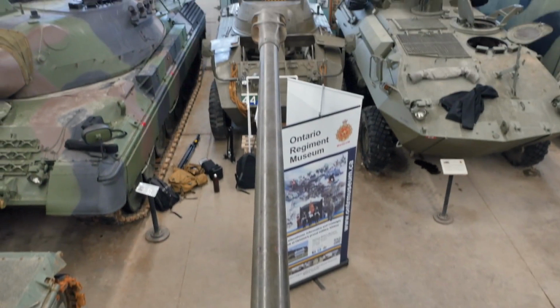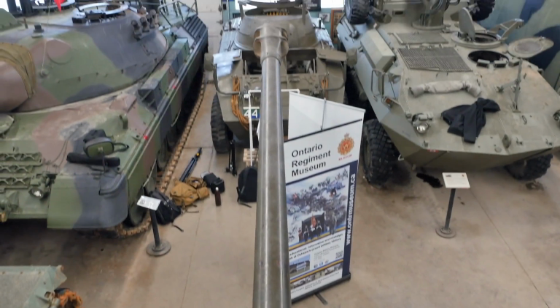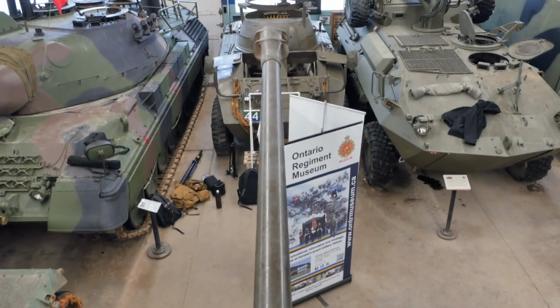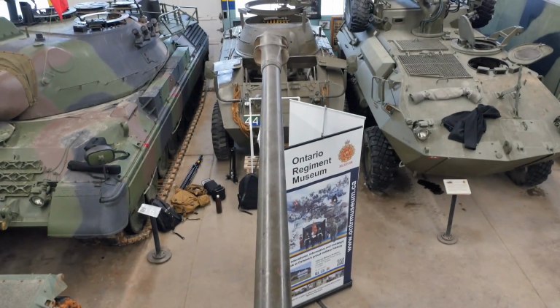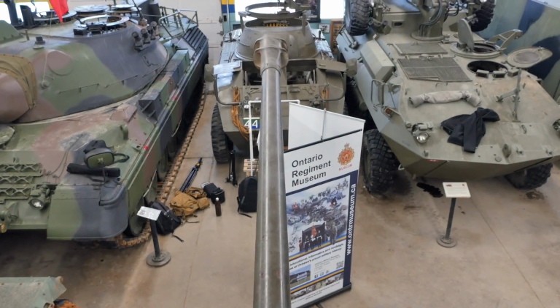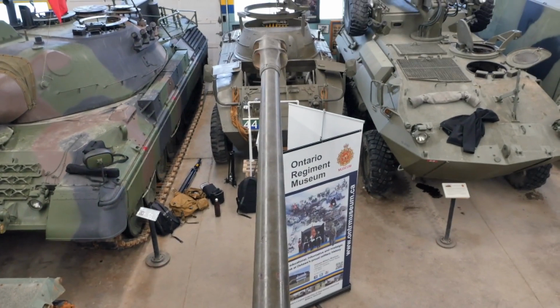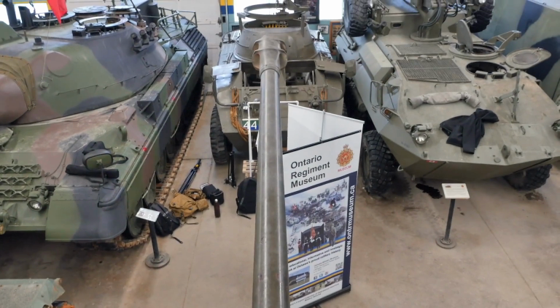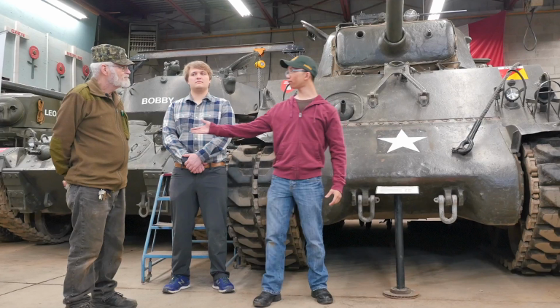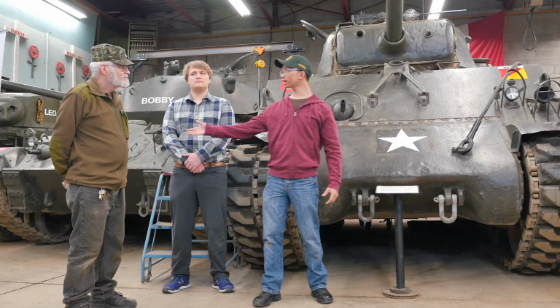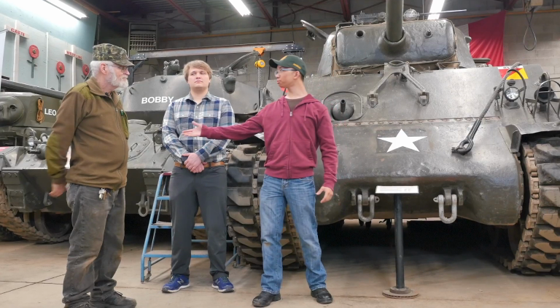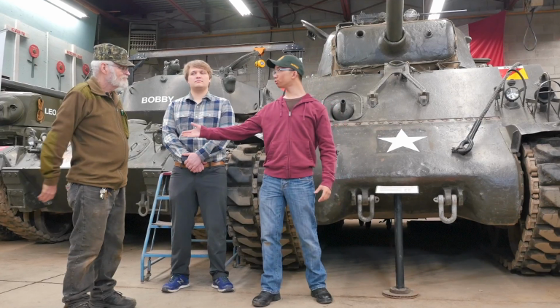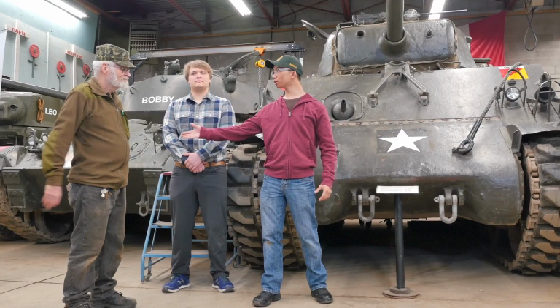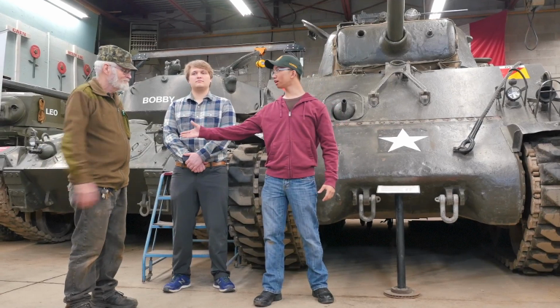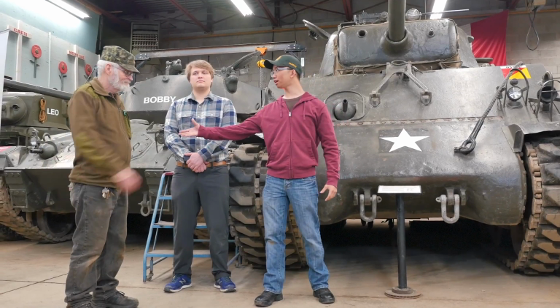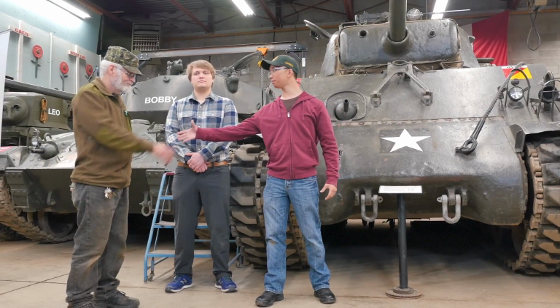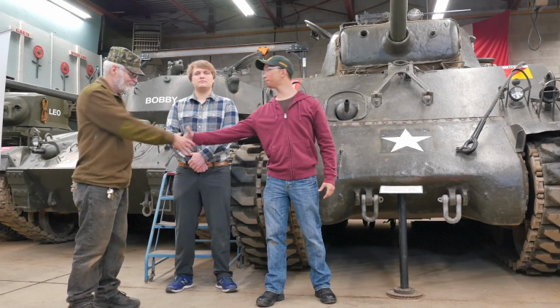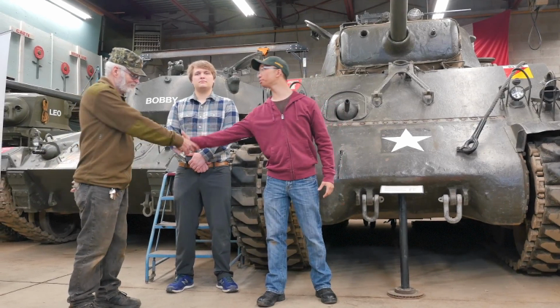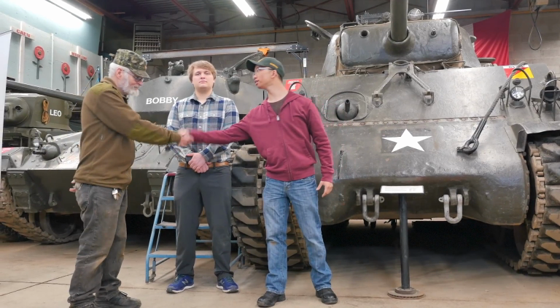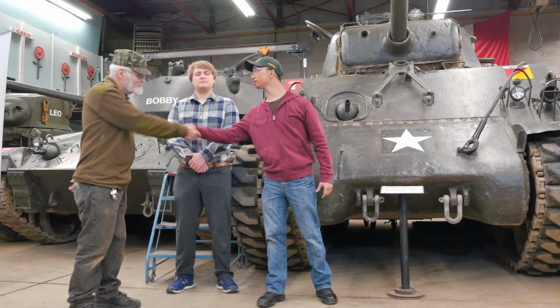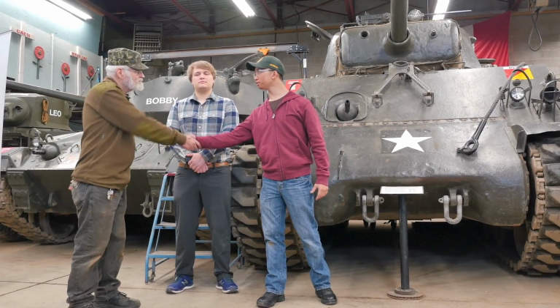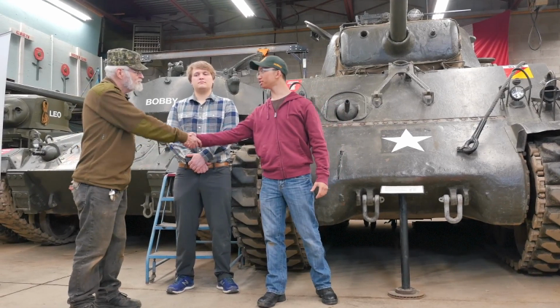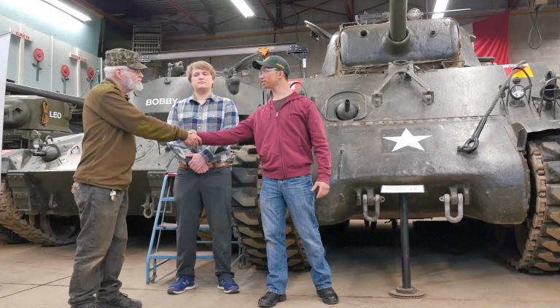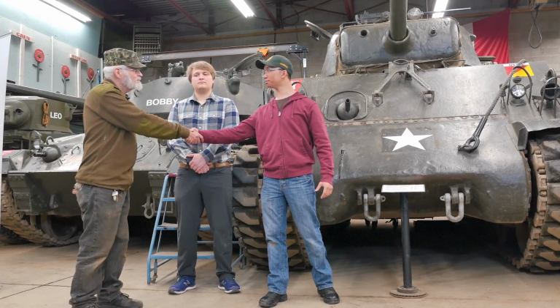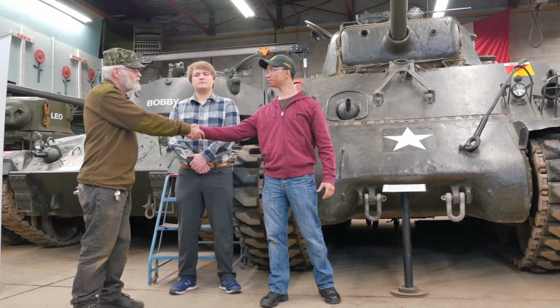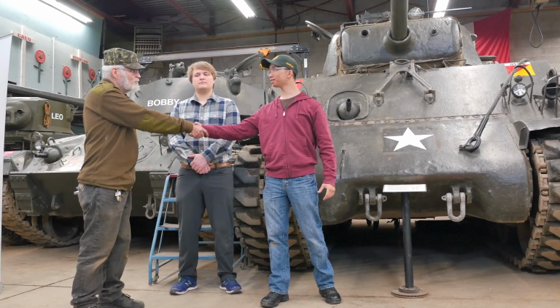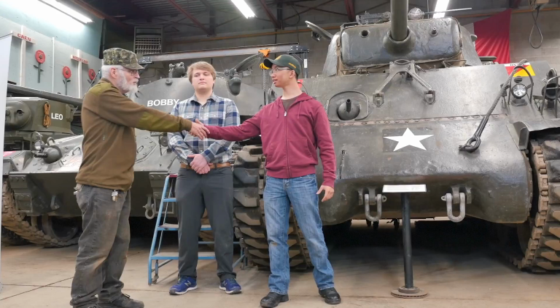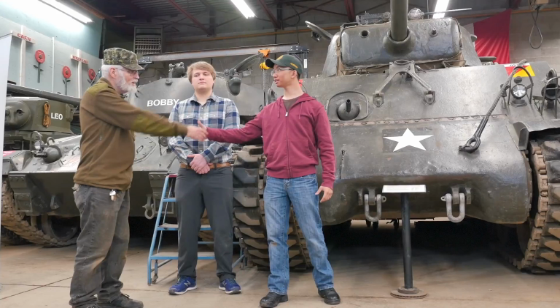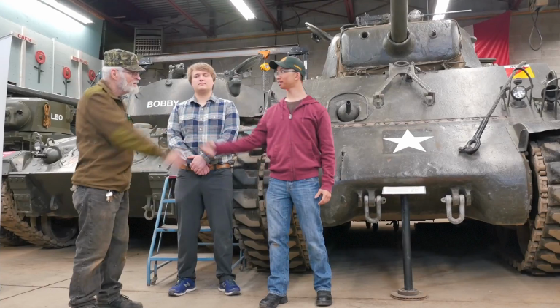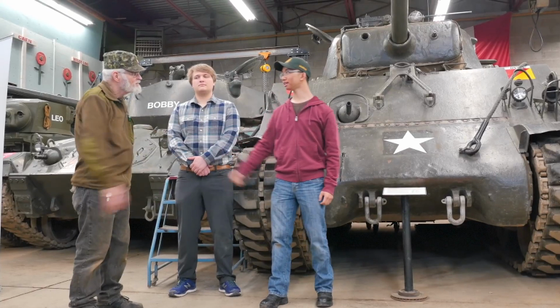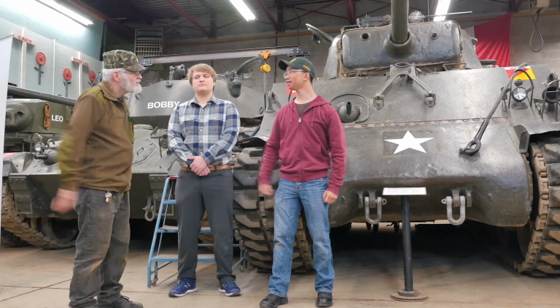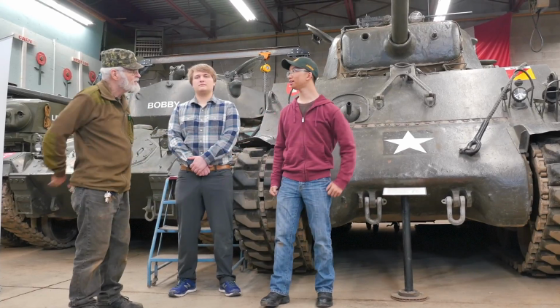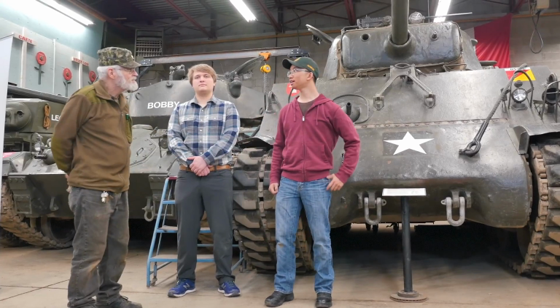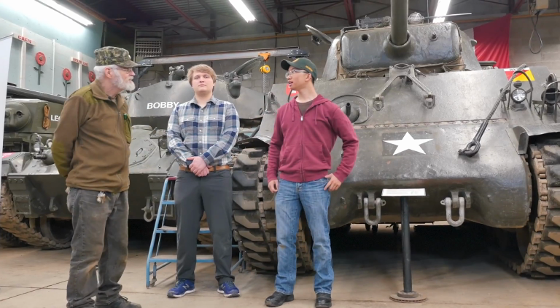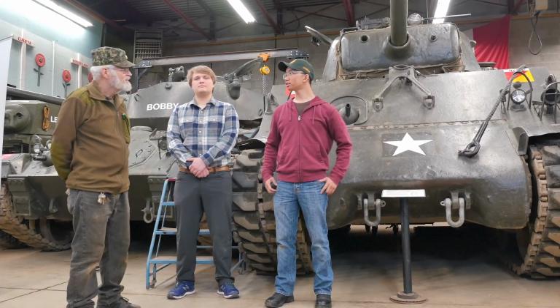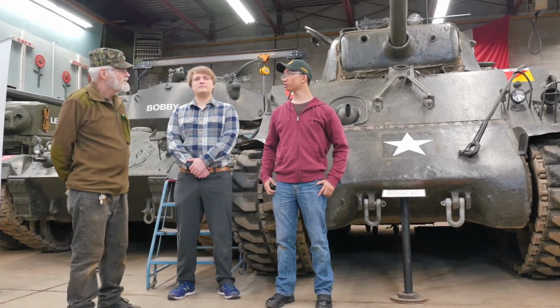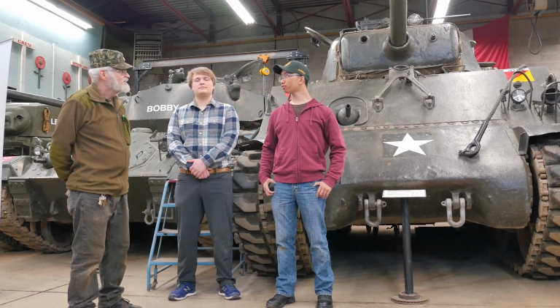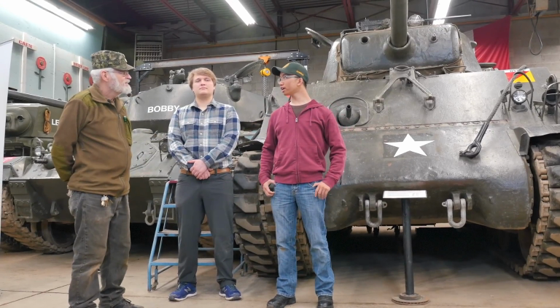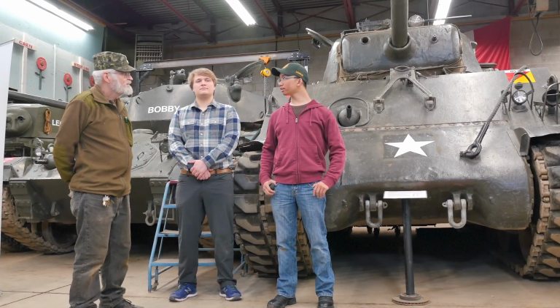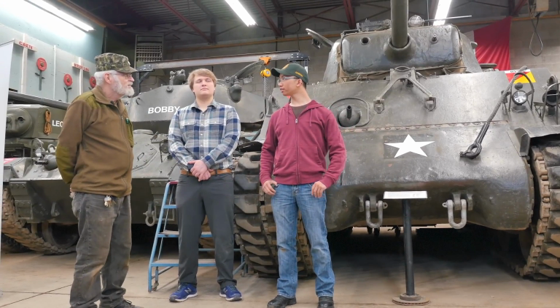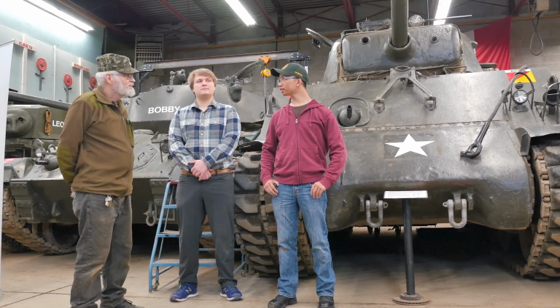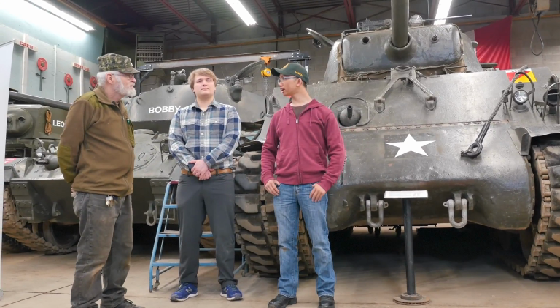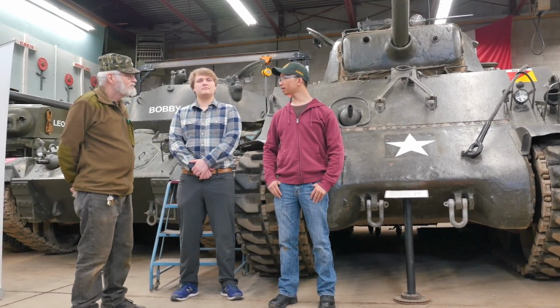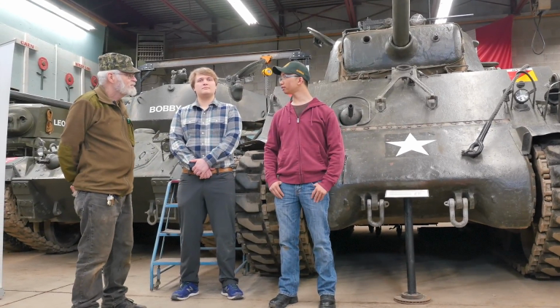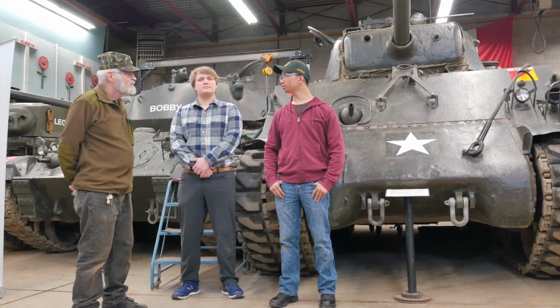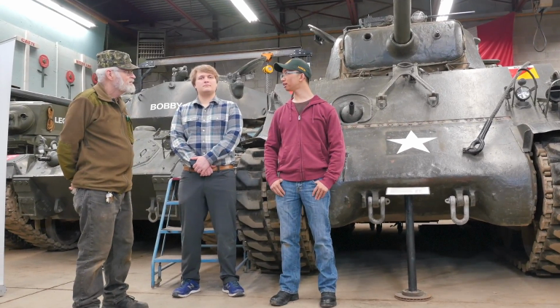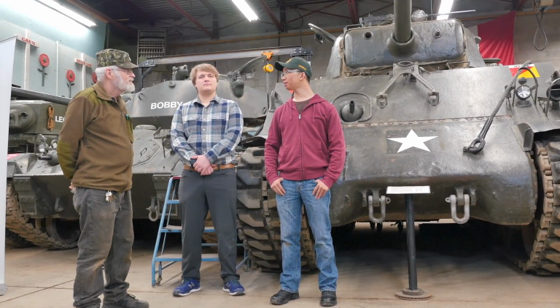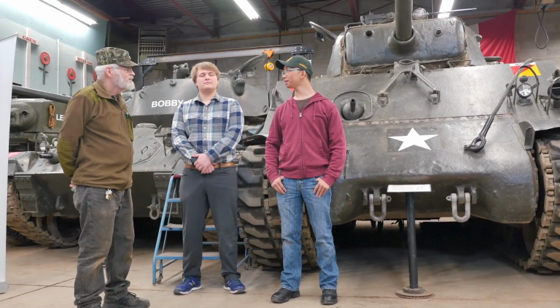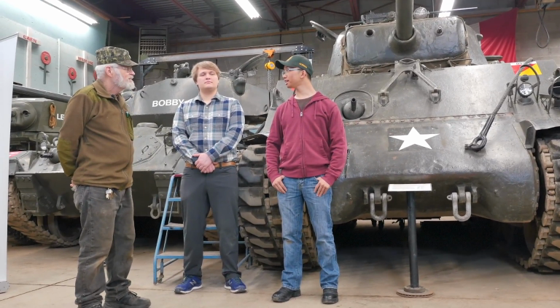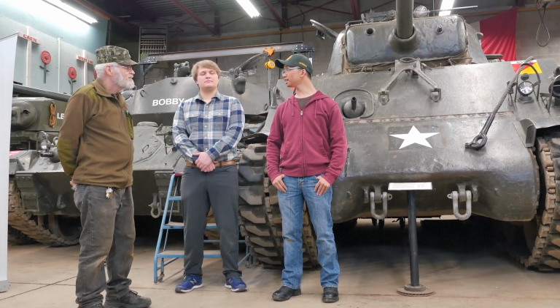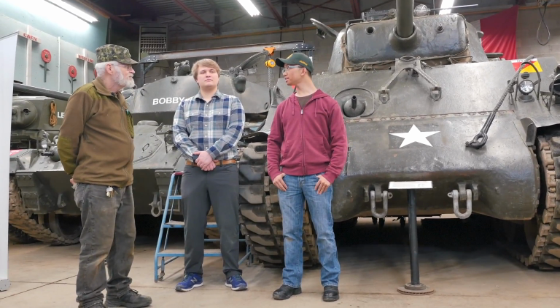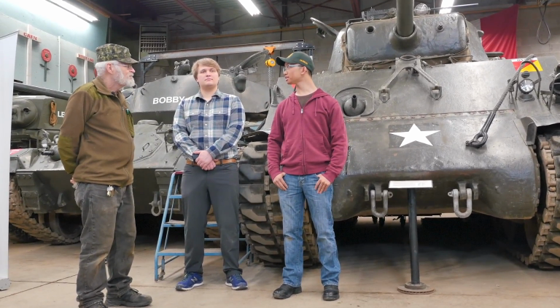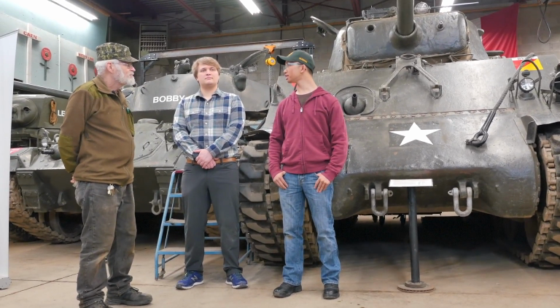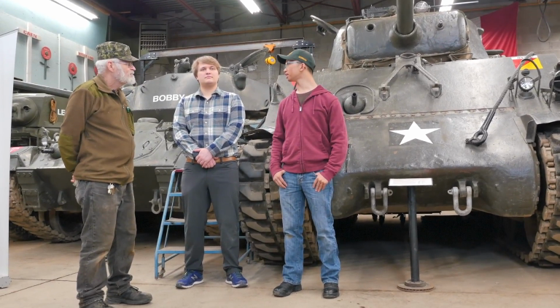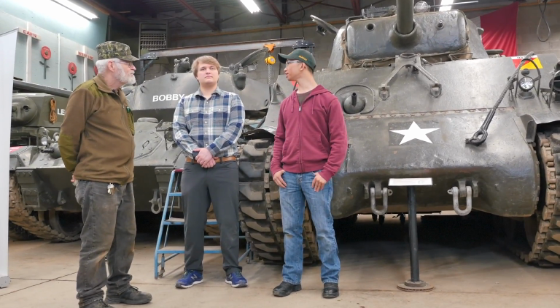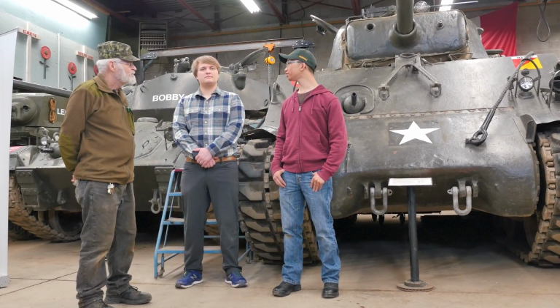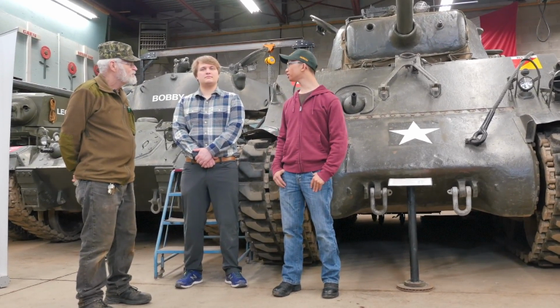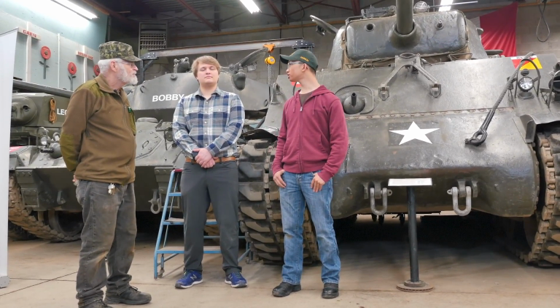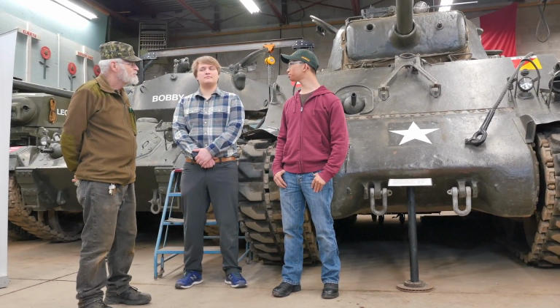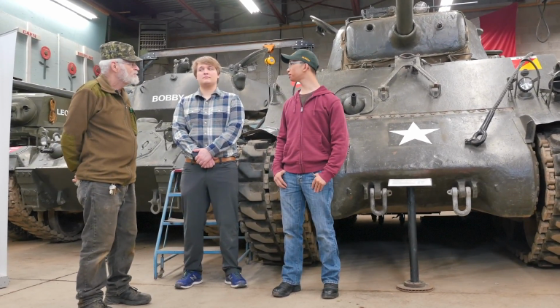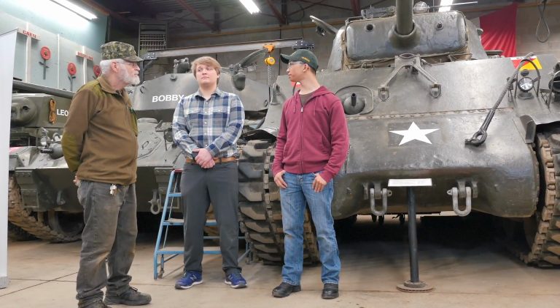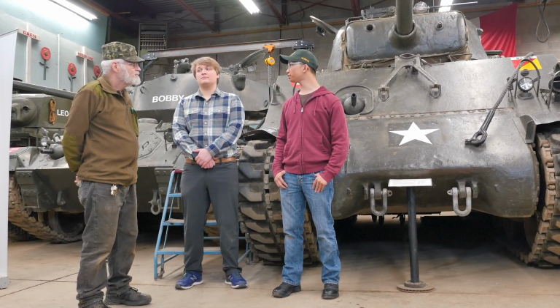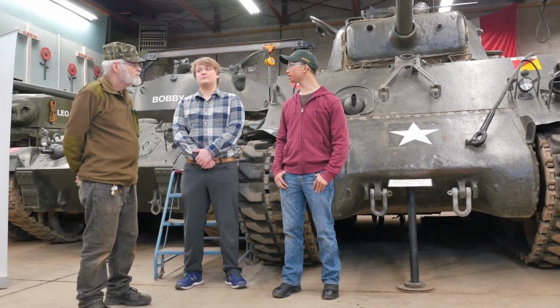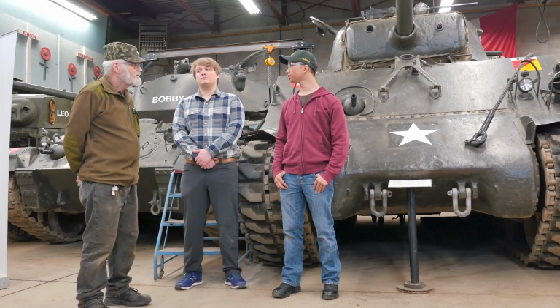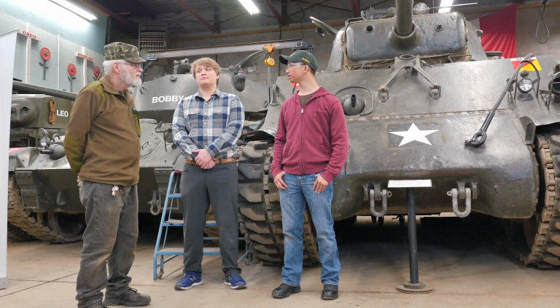Also with us is Frank Moore, a member at the museum. Good morning. So Frank, you're the guy who maintains this tank. Can you tell us a bit about it?